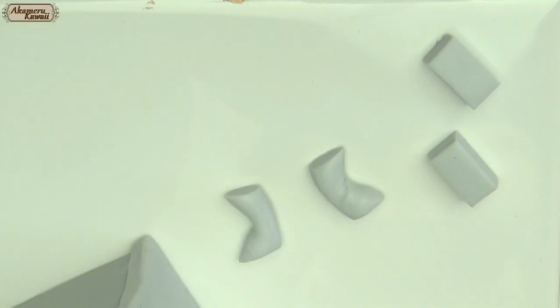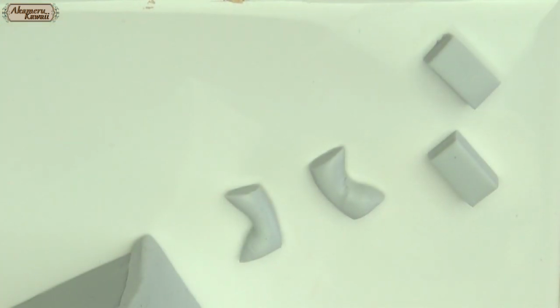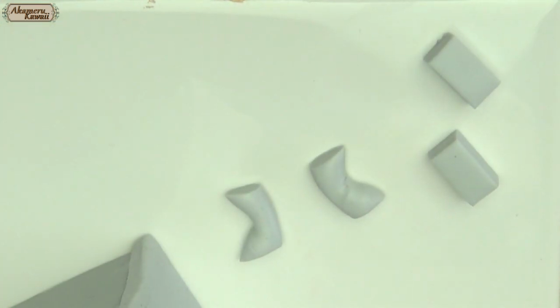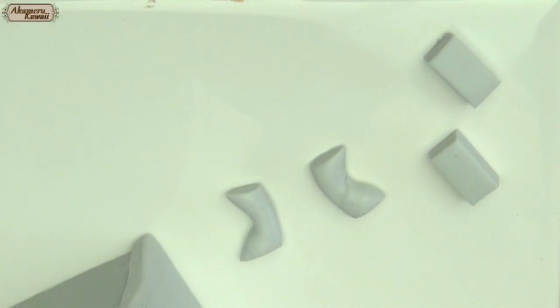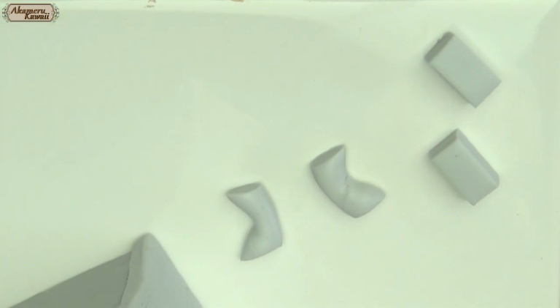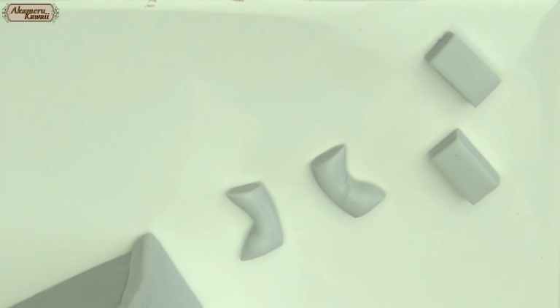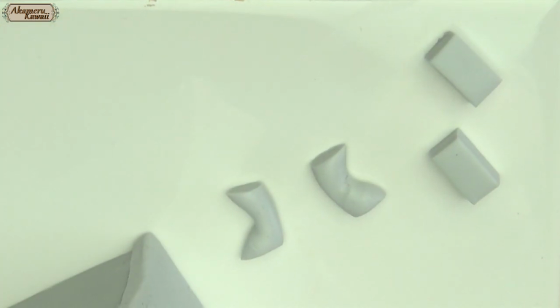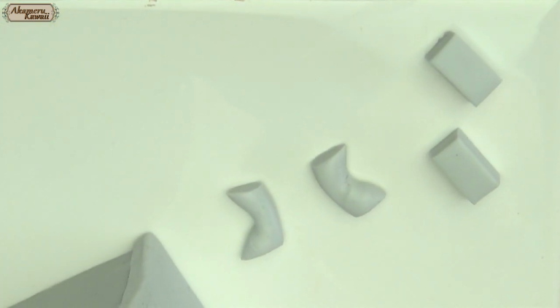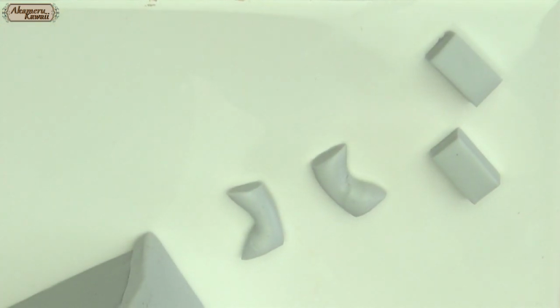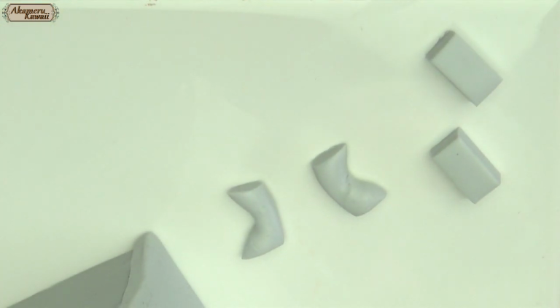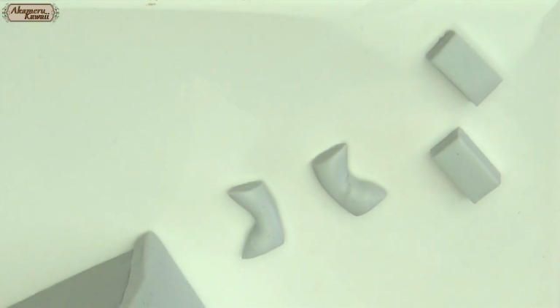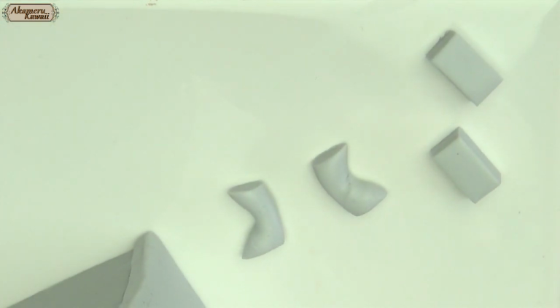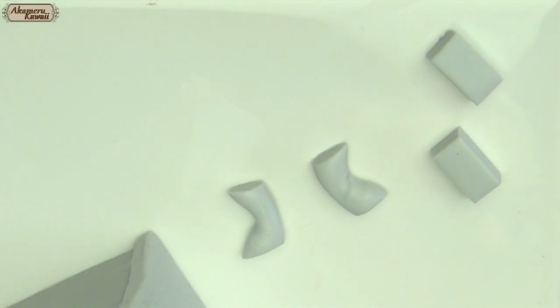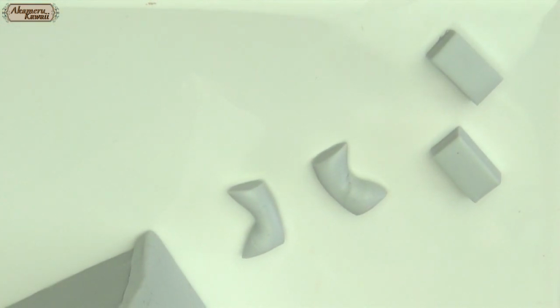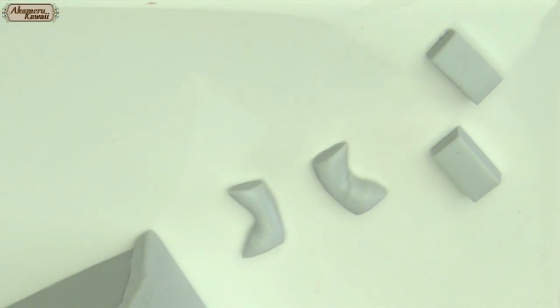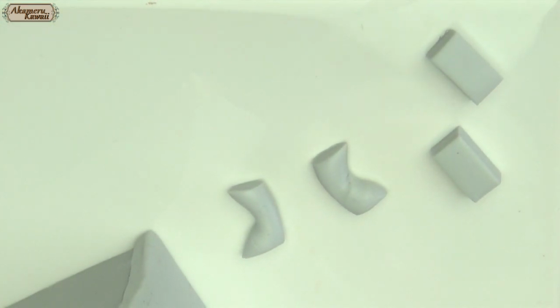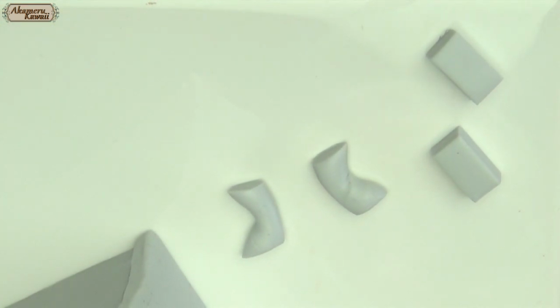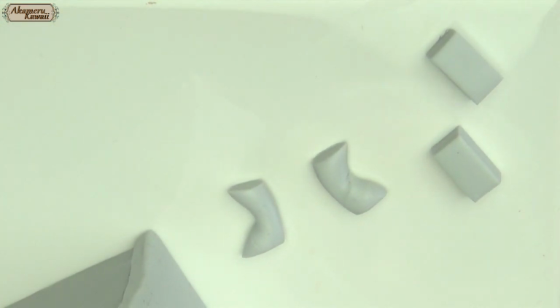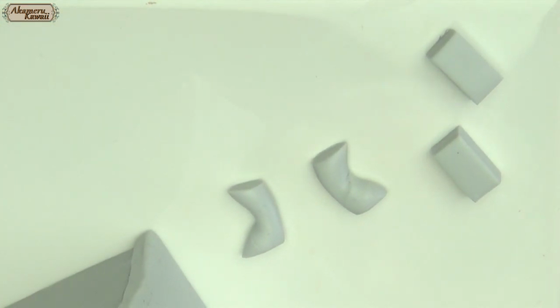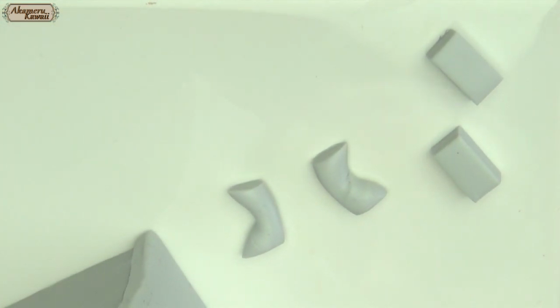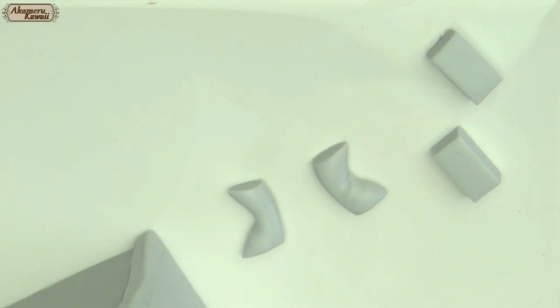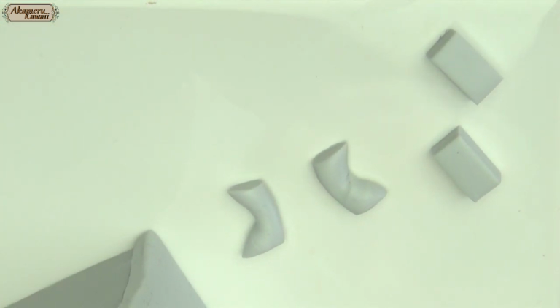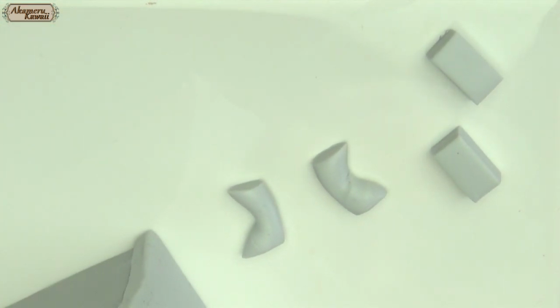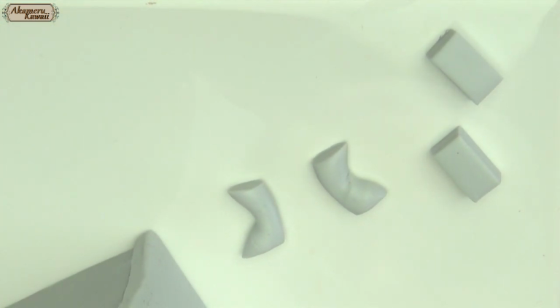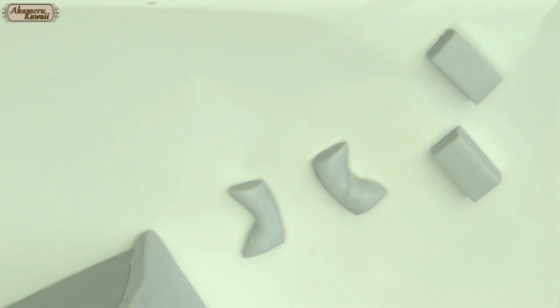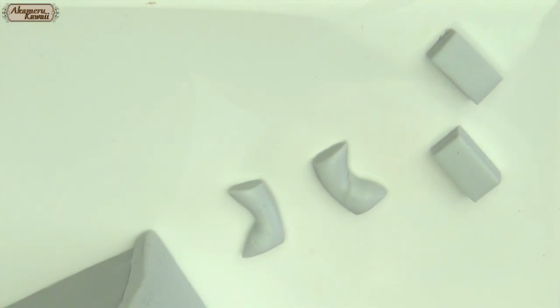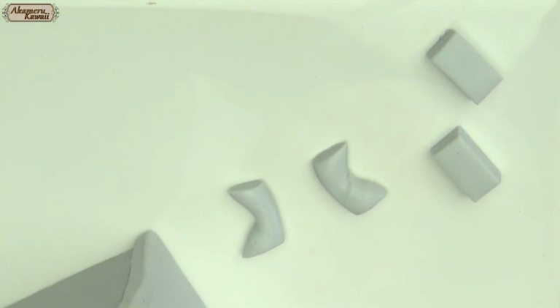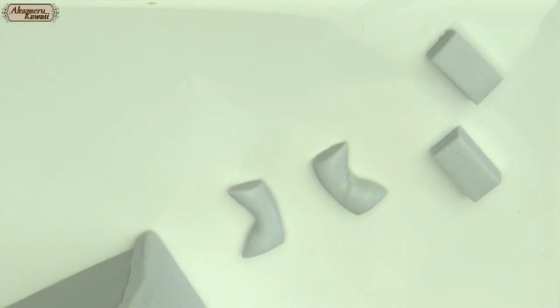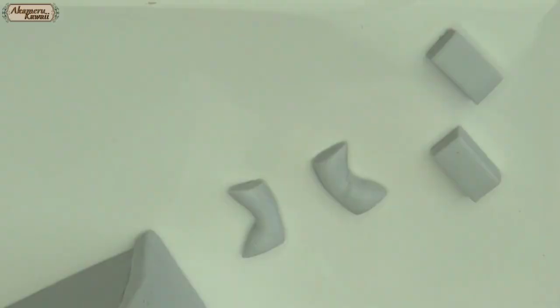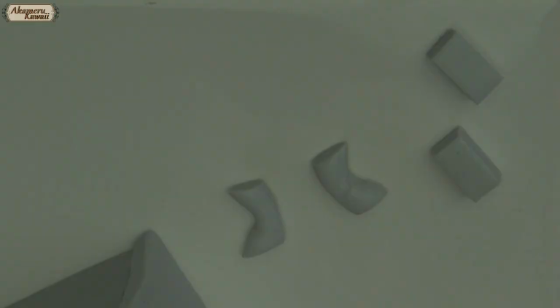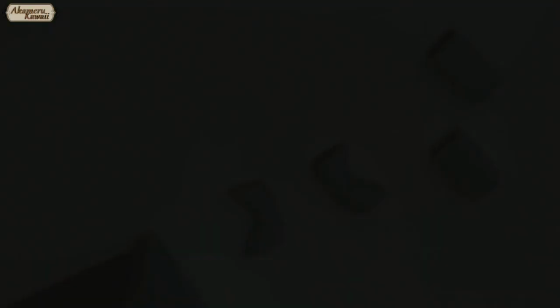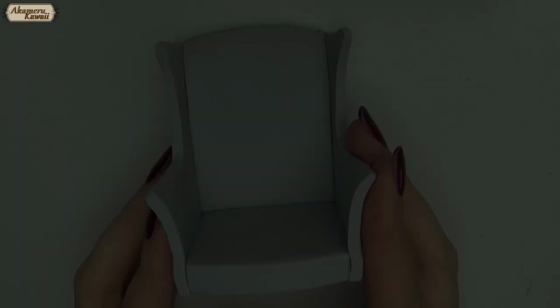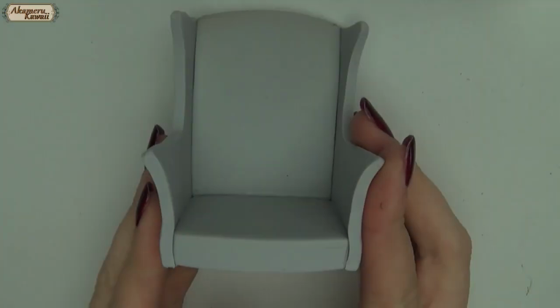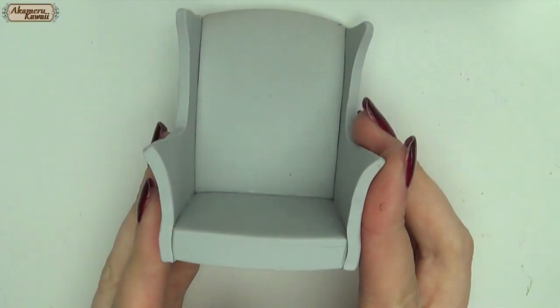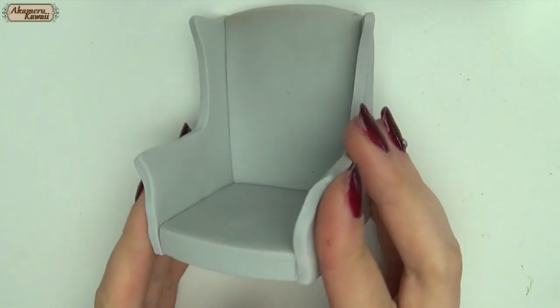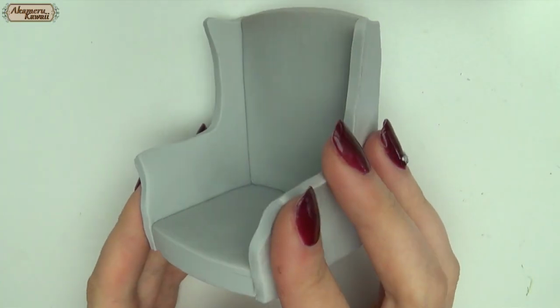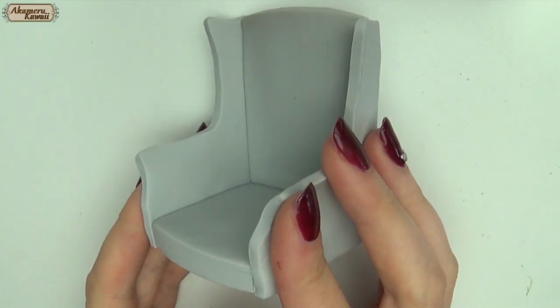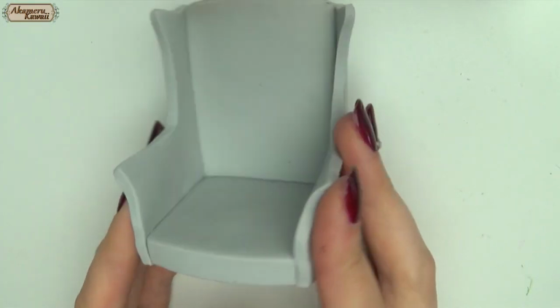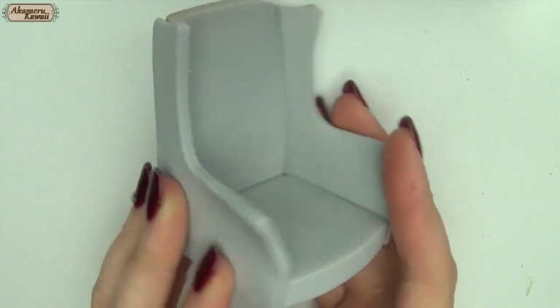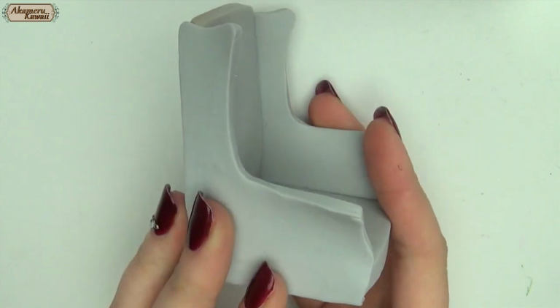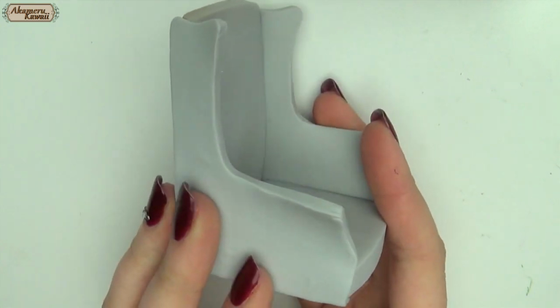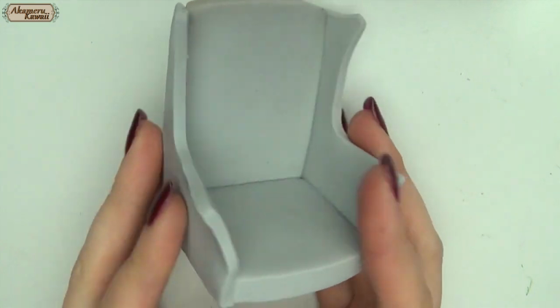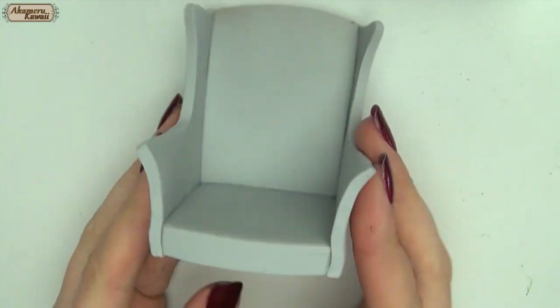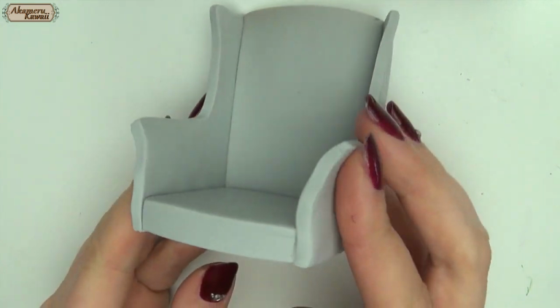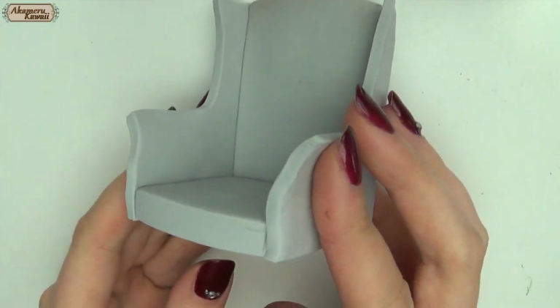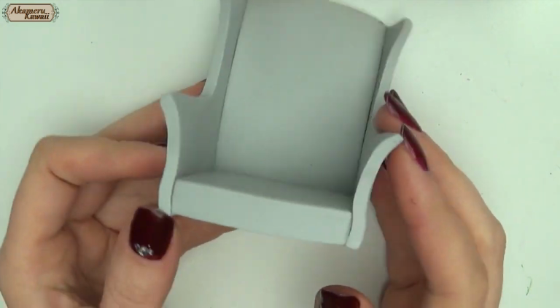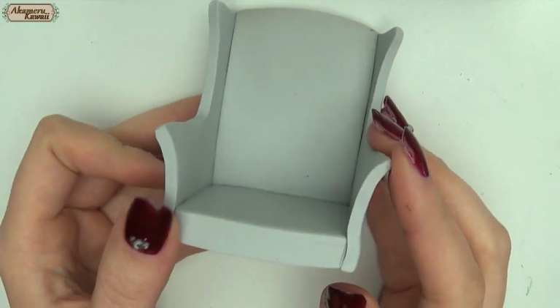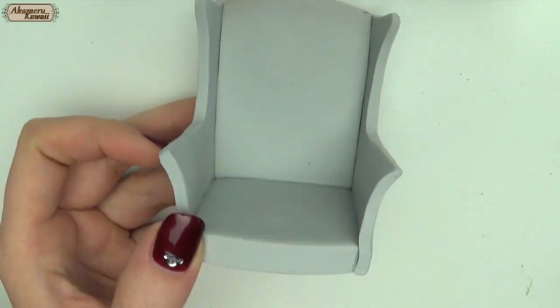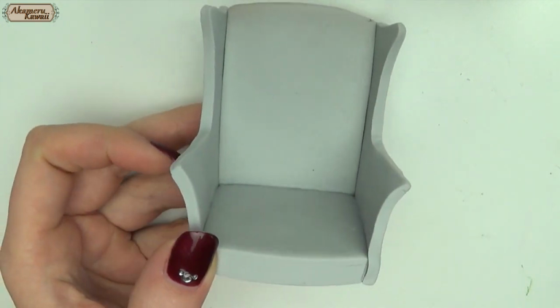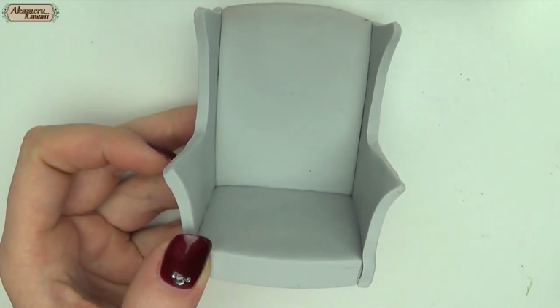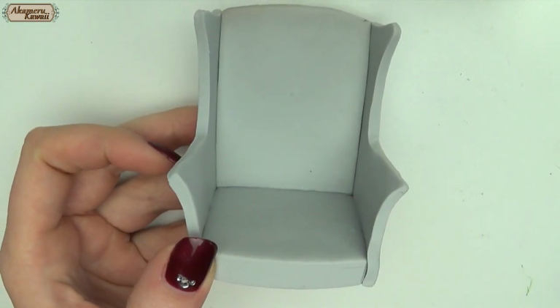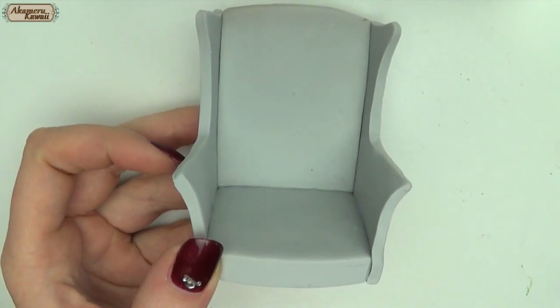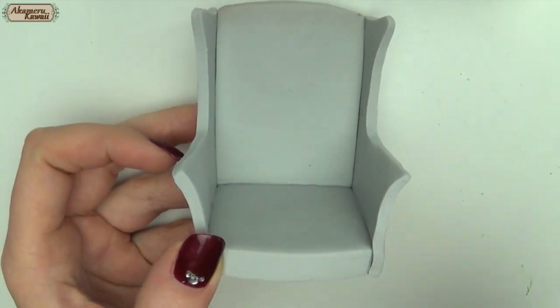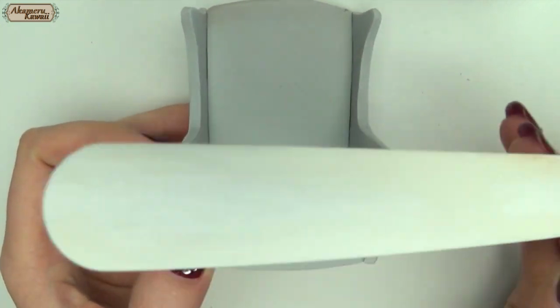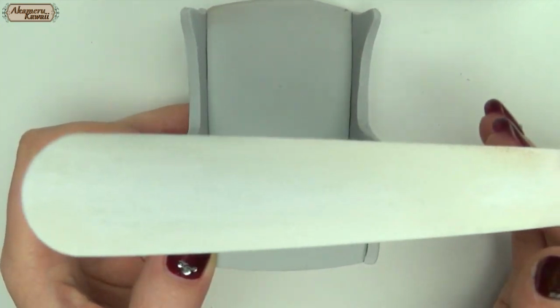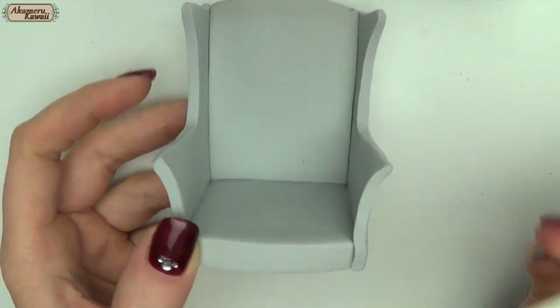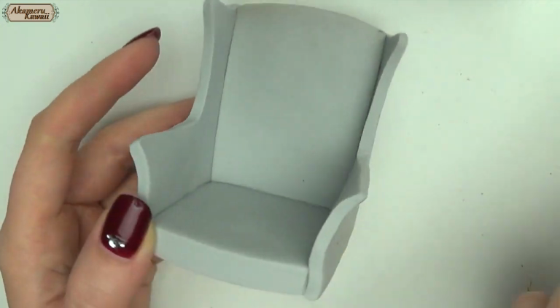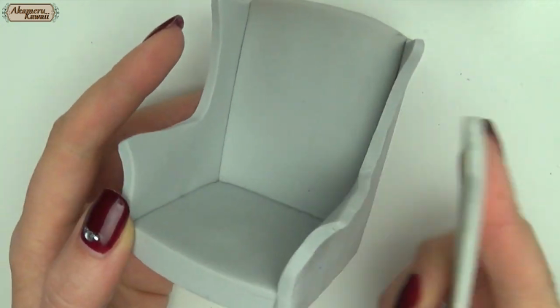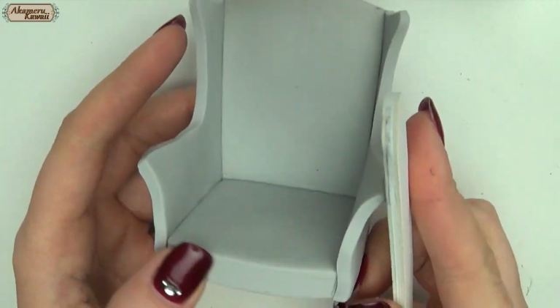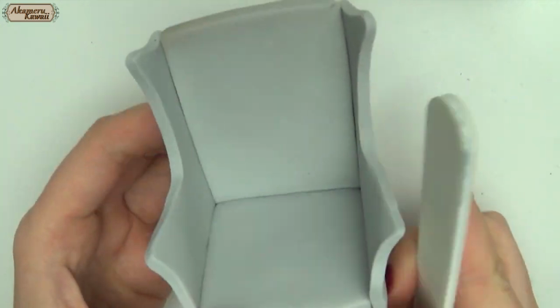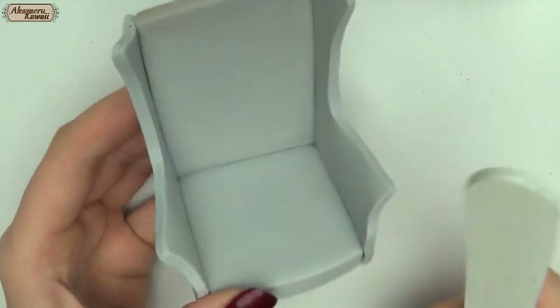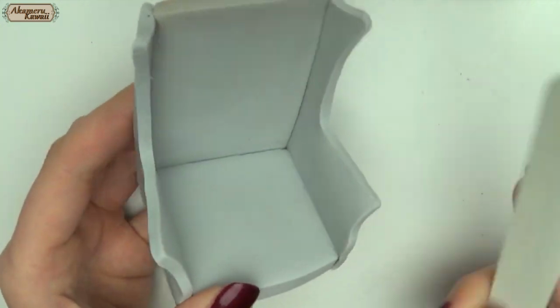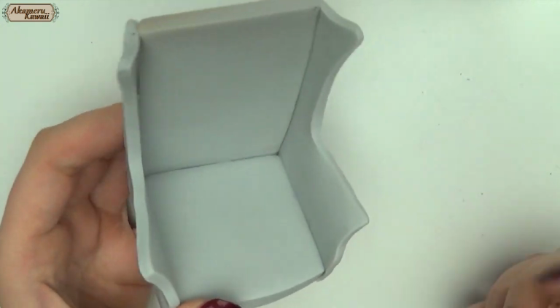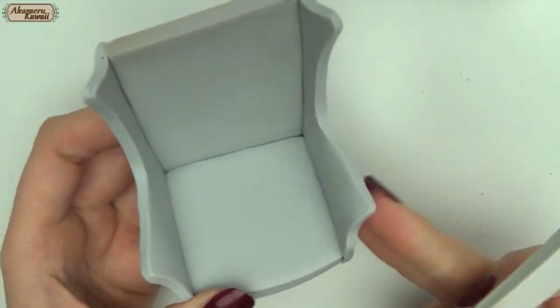Make whatever feet you want for the chair and then bake everything completely. After cooling I removed any bumps and rough edges with a nail file.